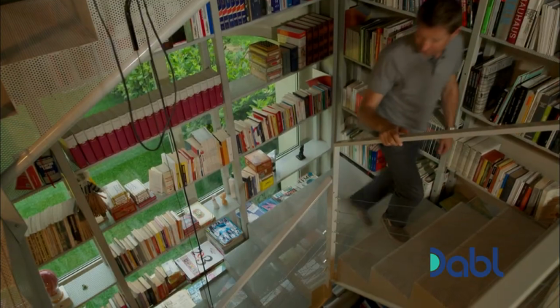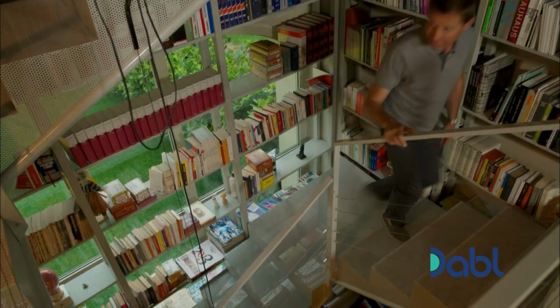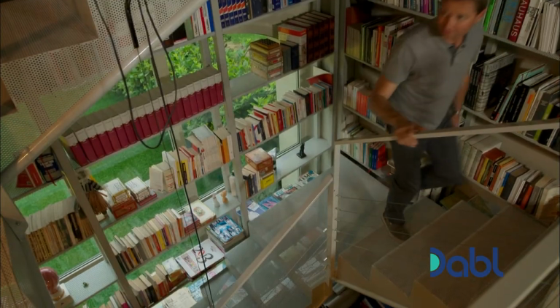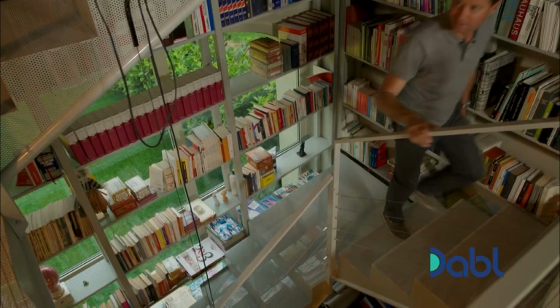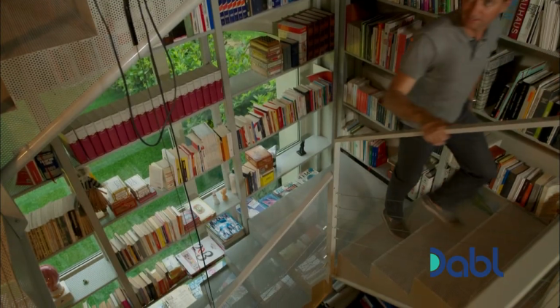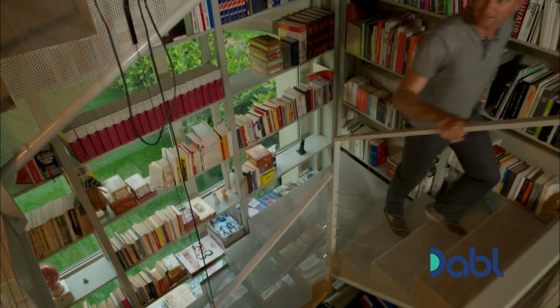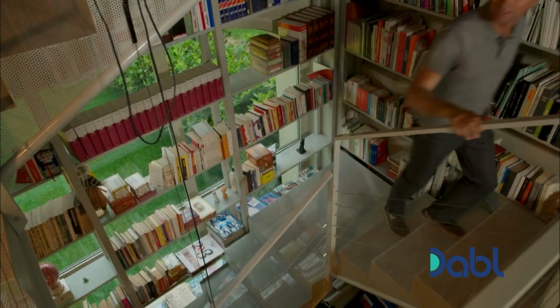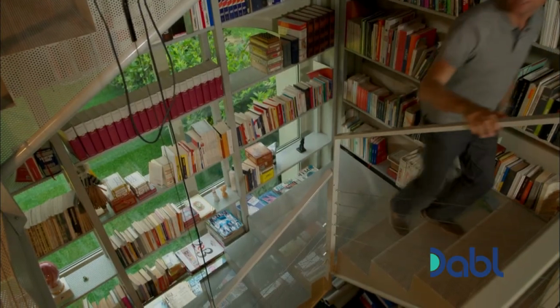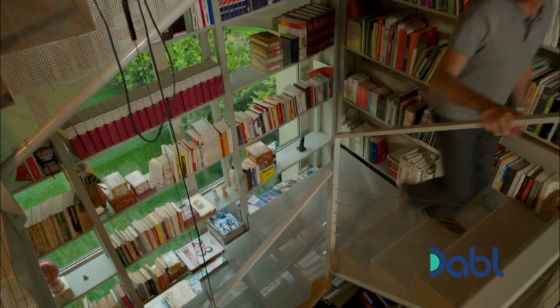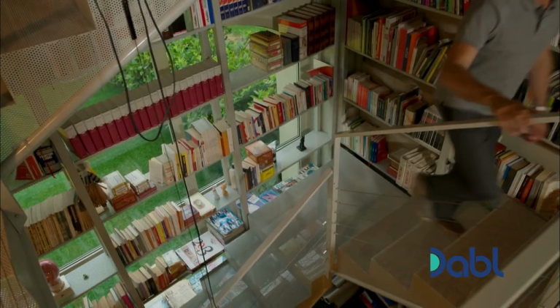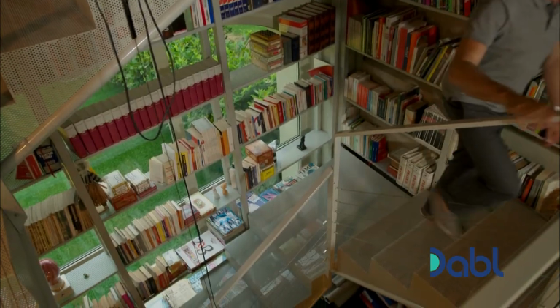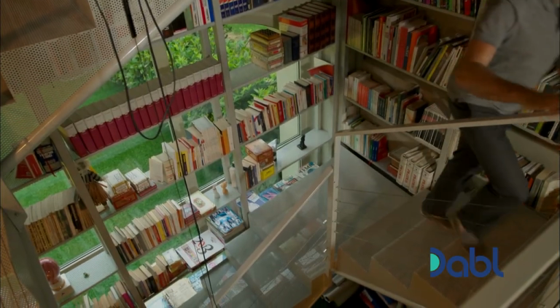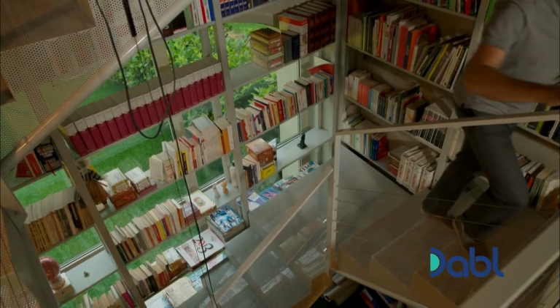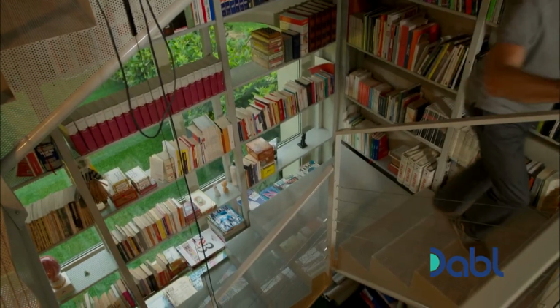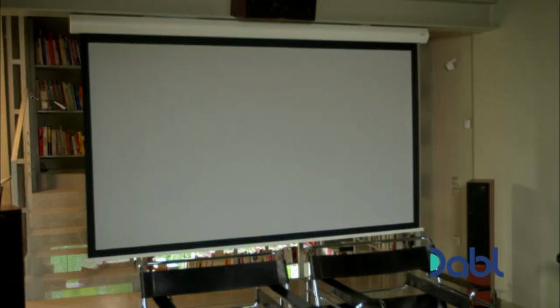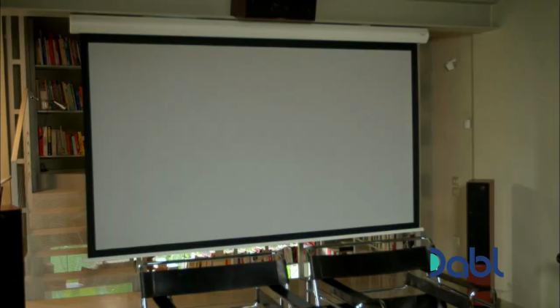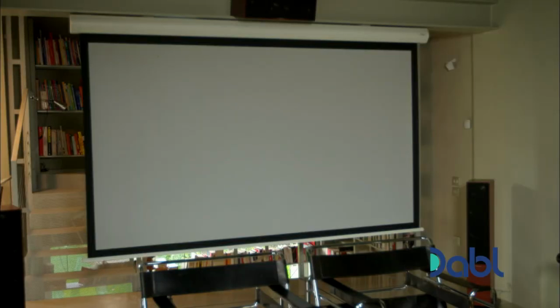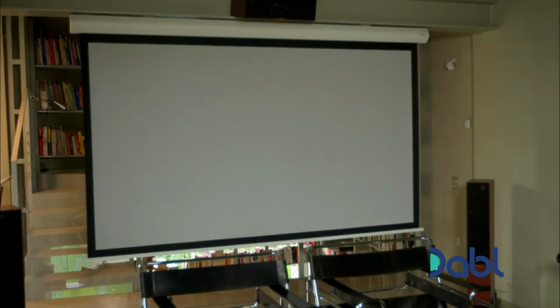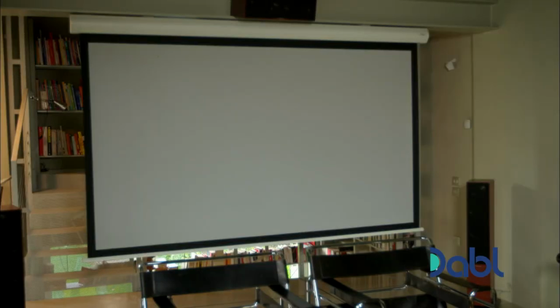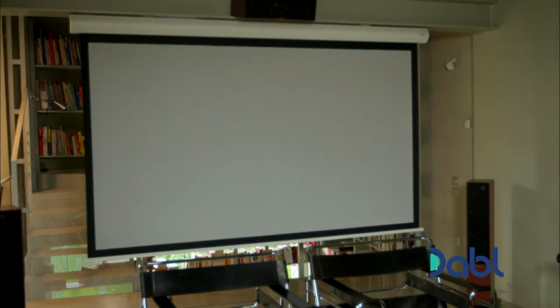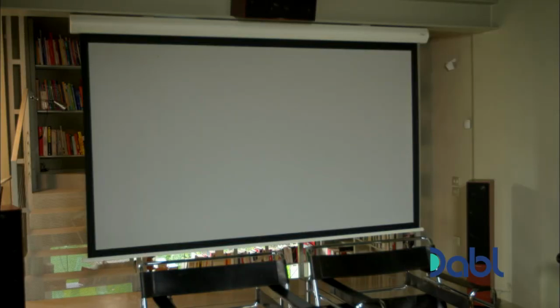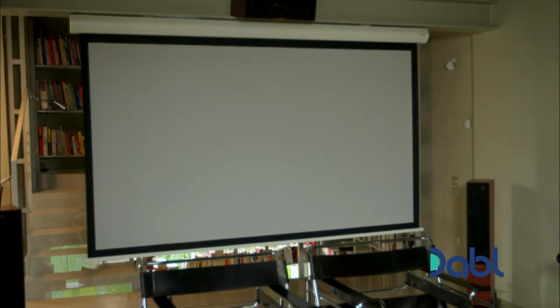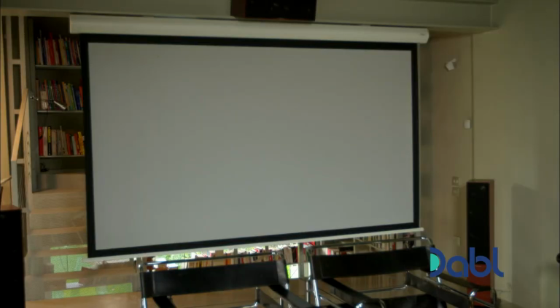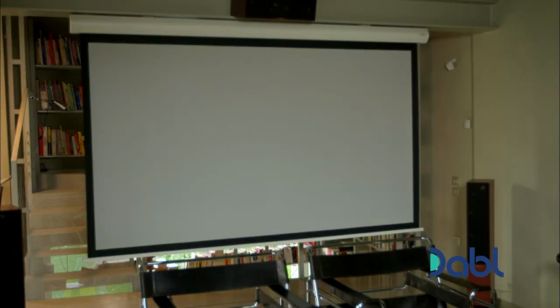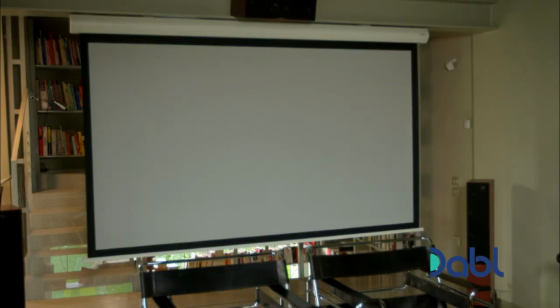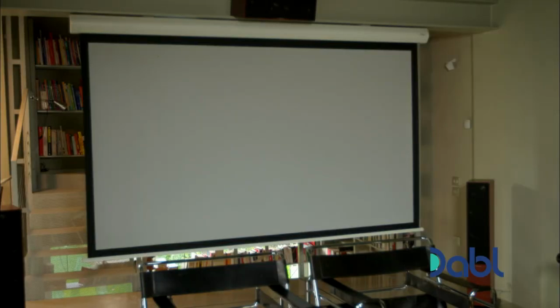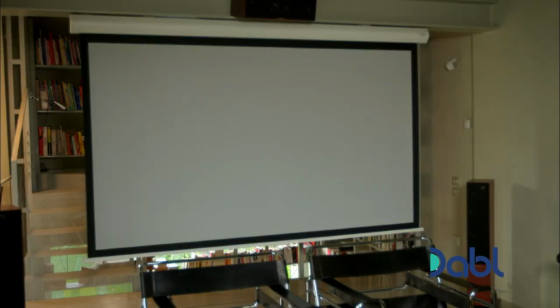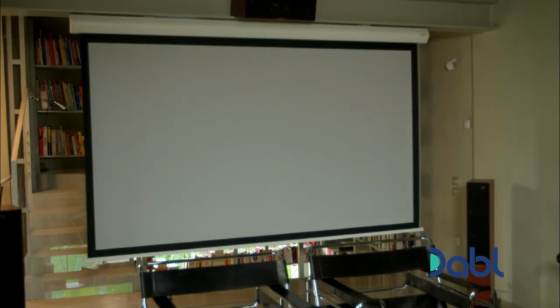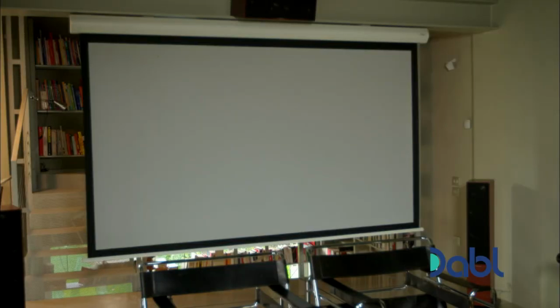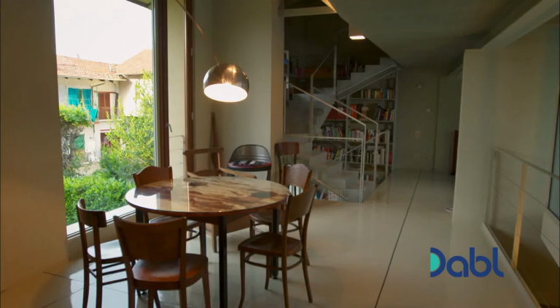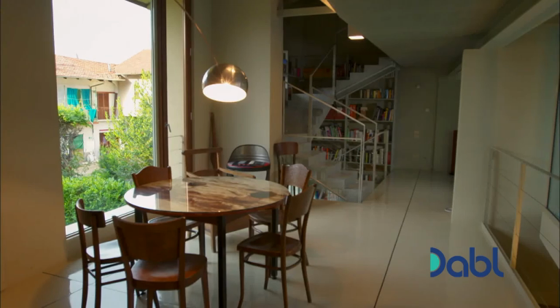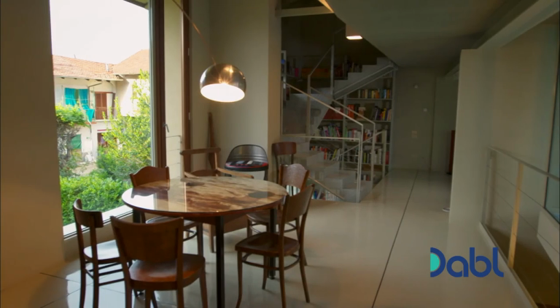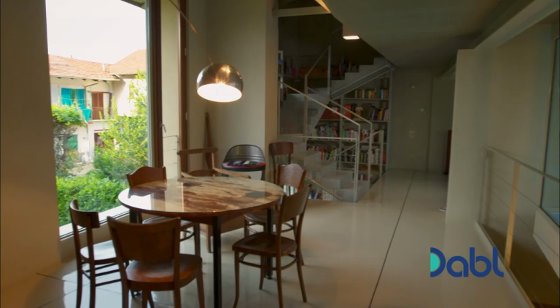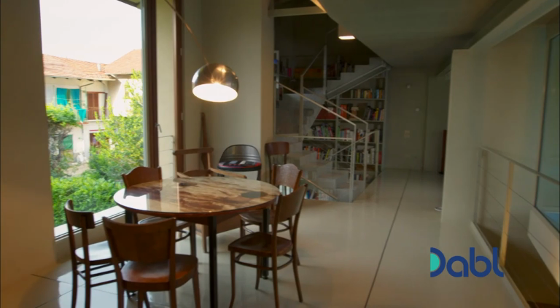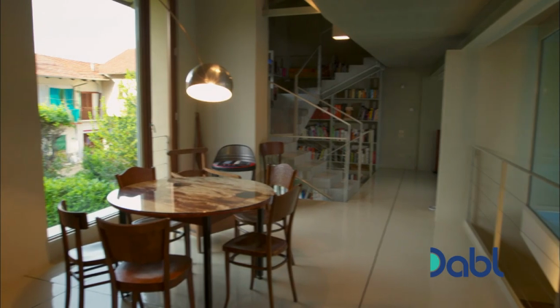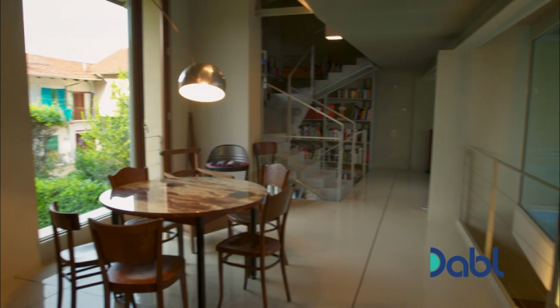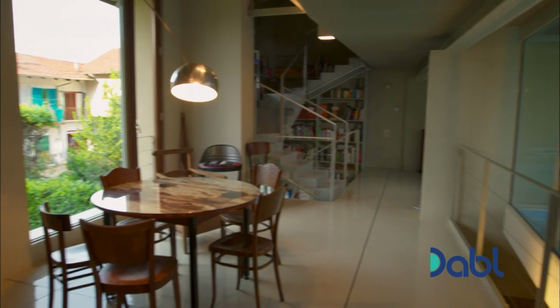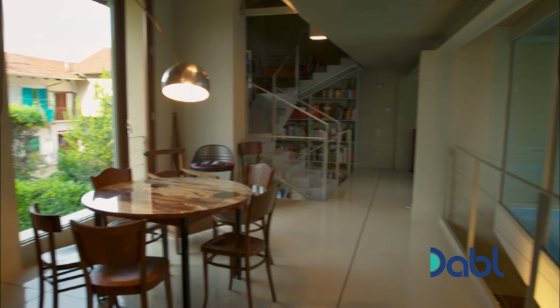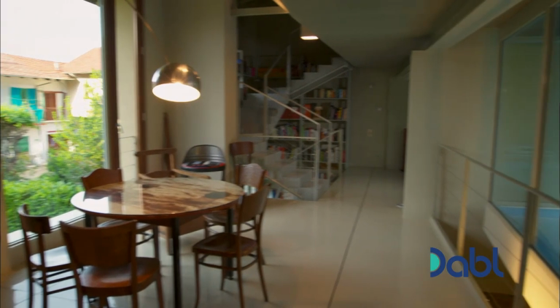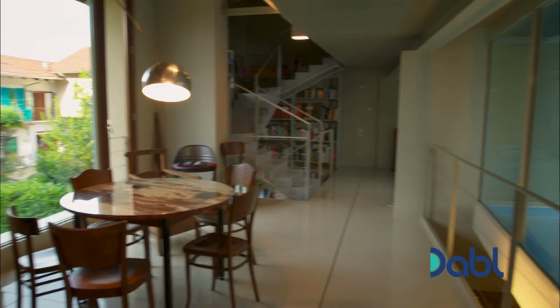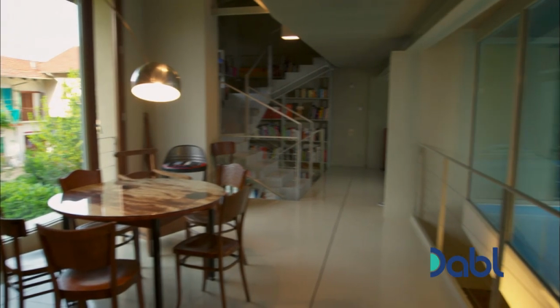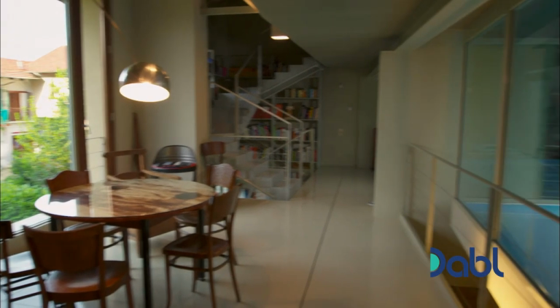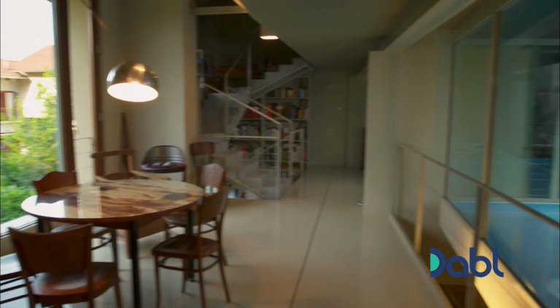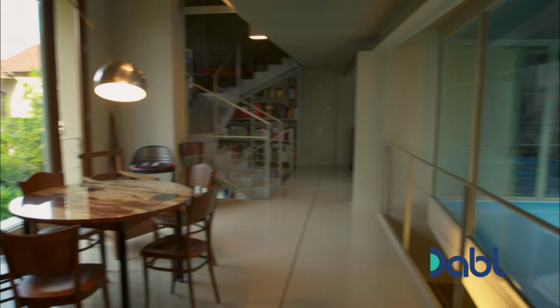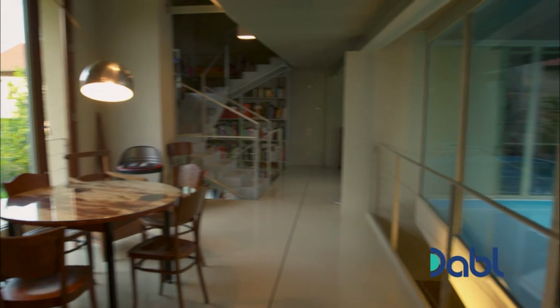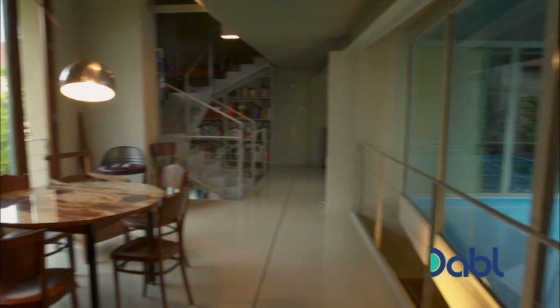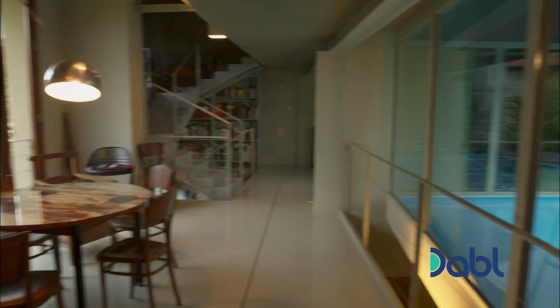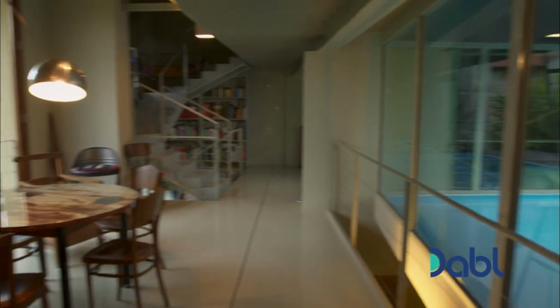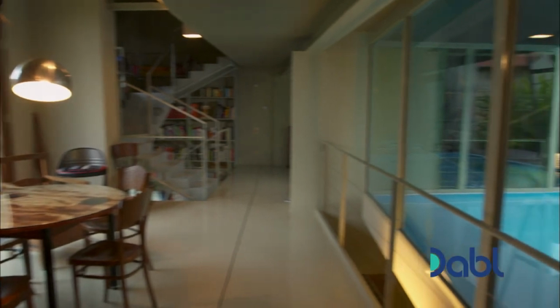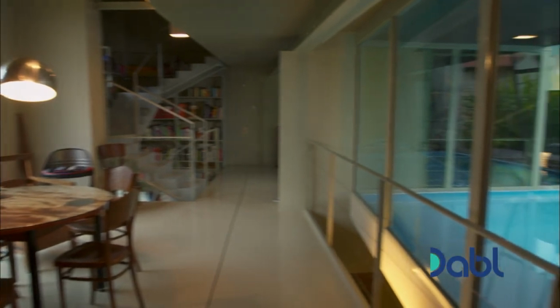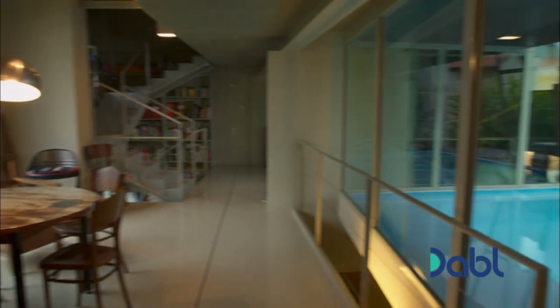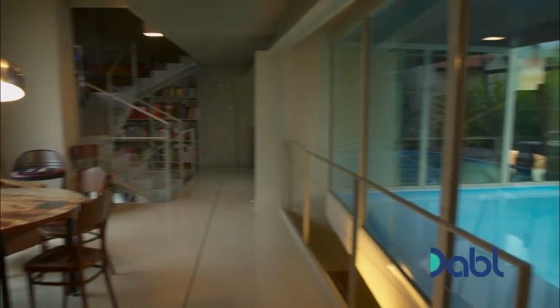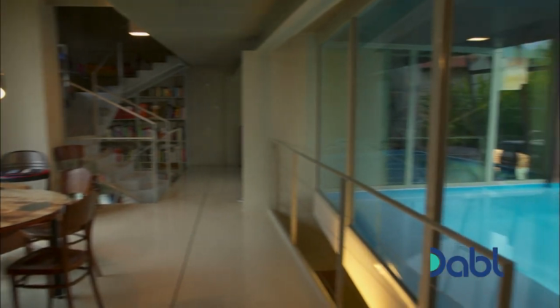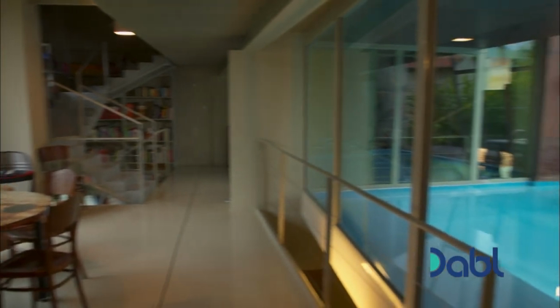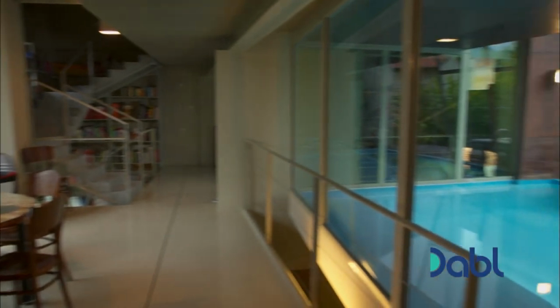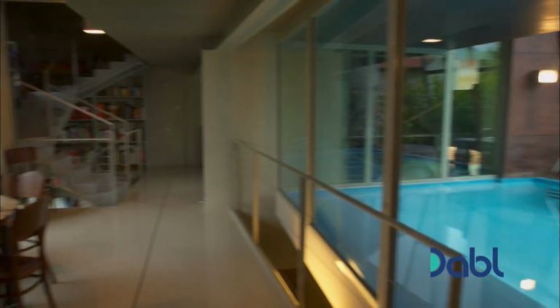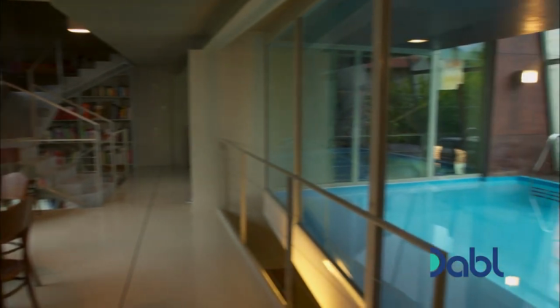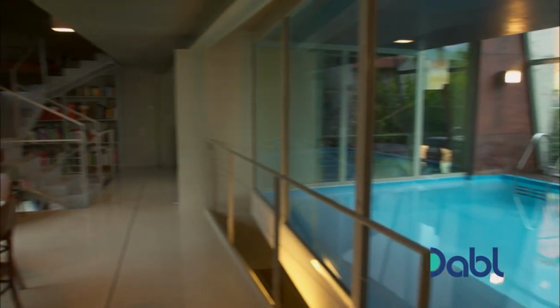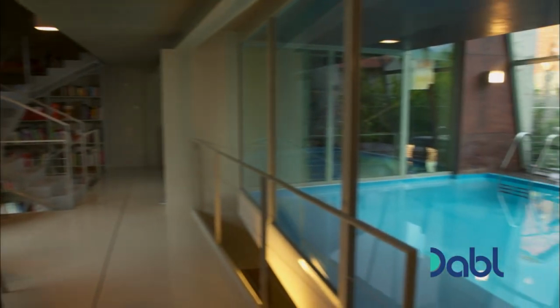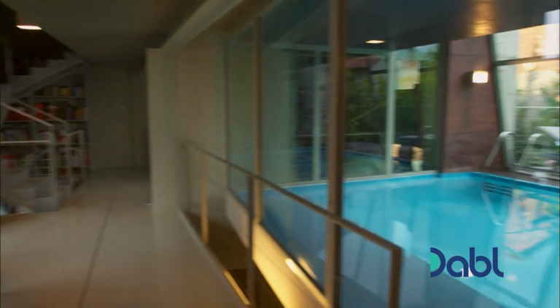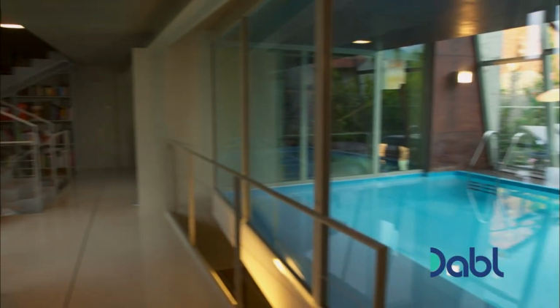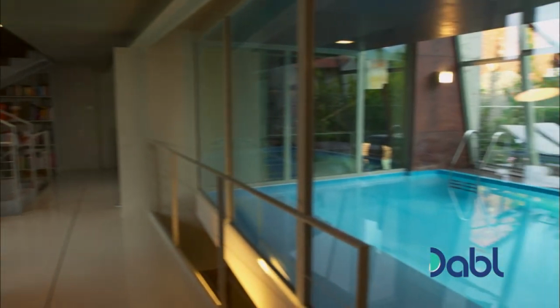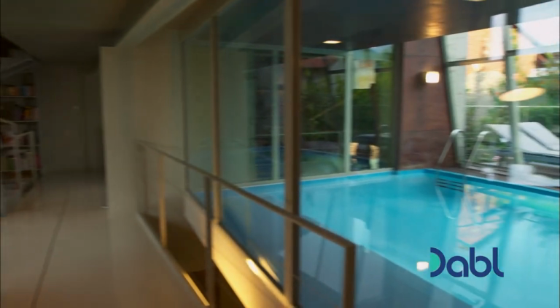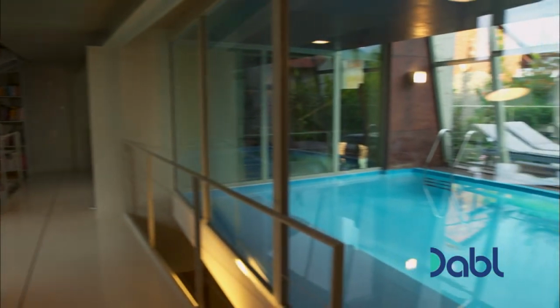This first floor is home to a cinema, dining area, and a rather surprising feature this high up.